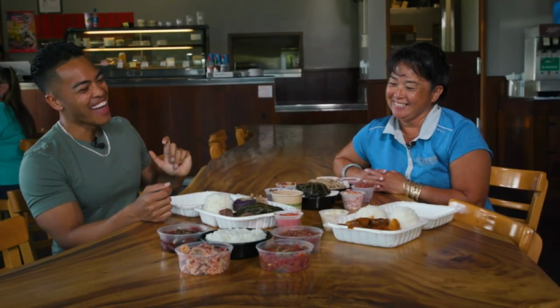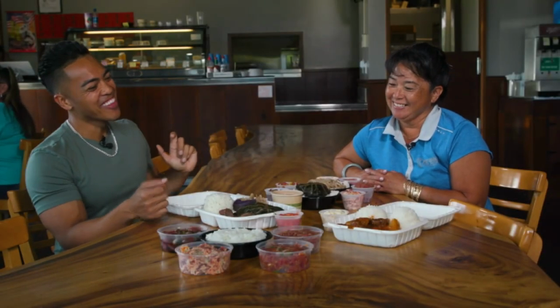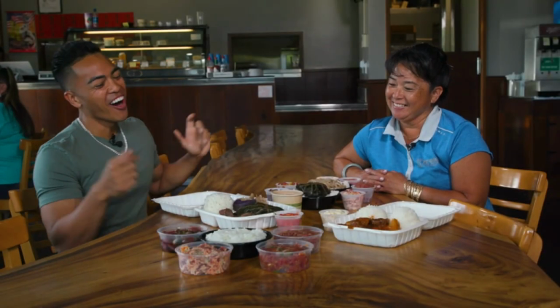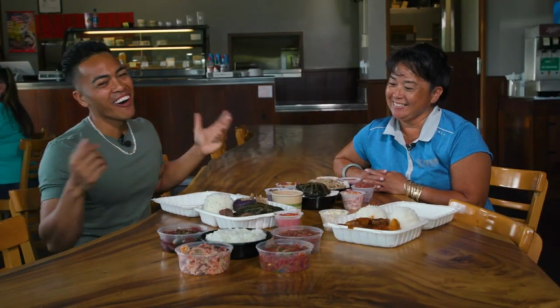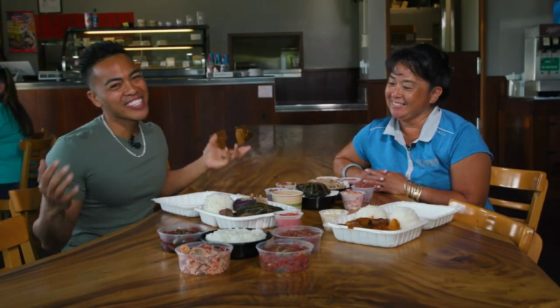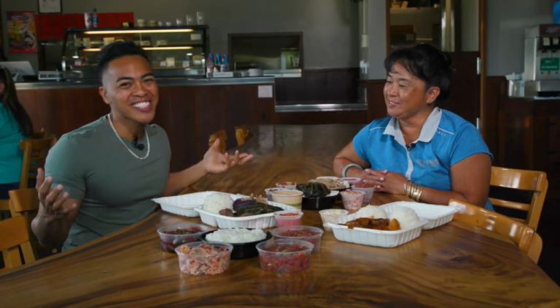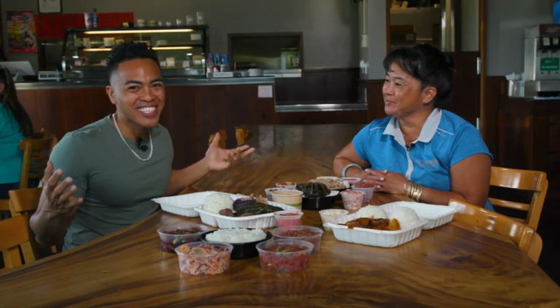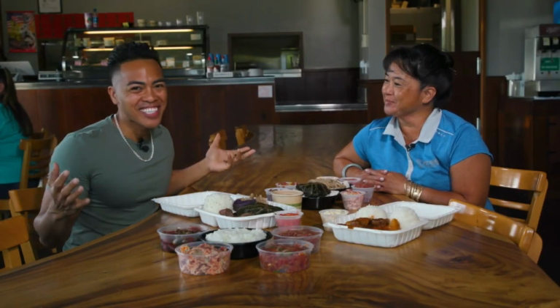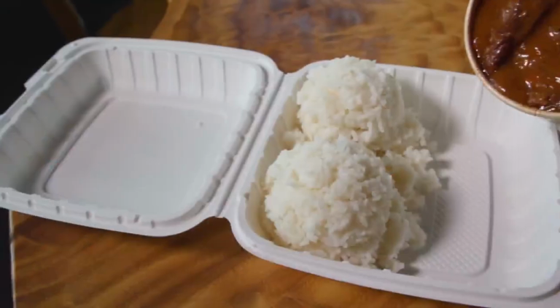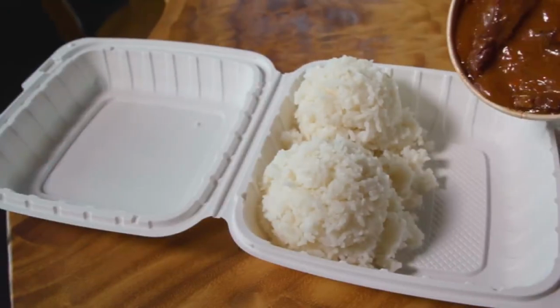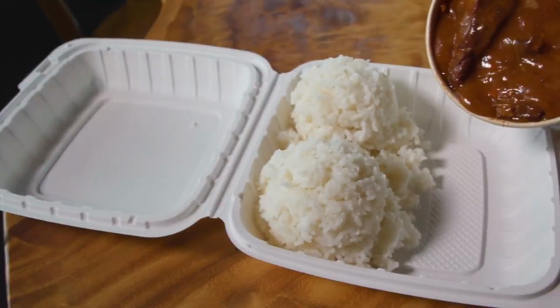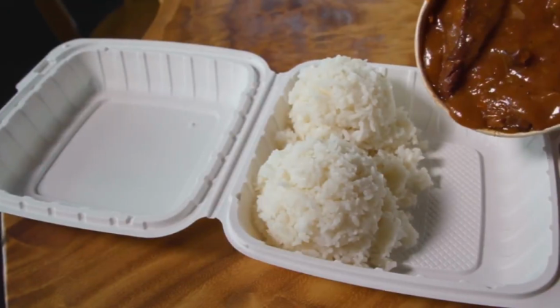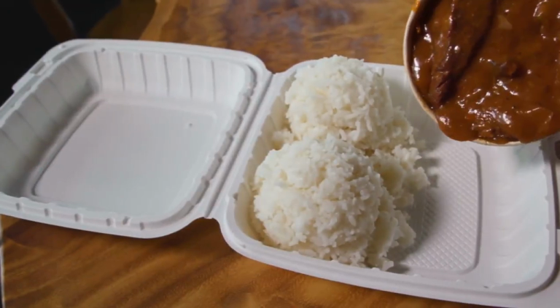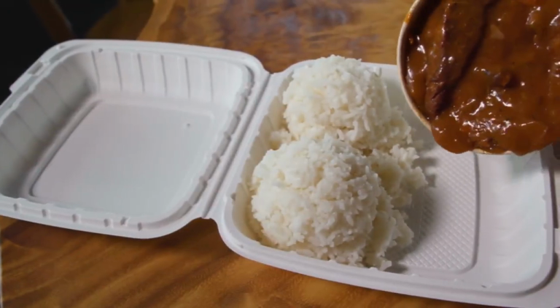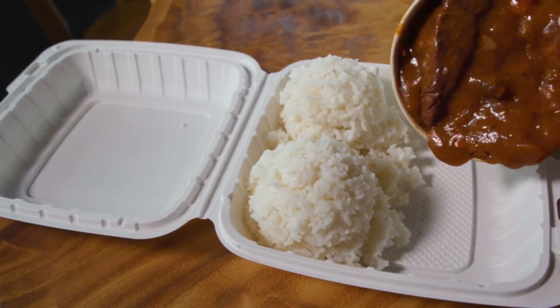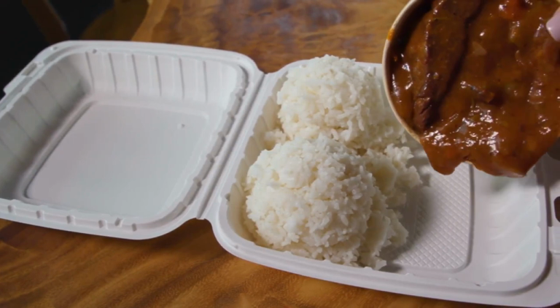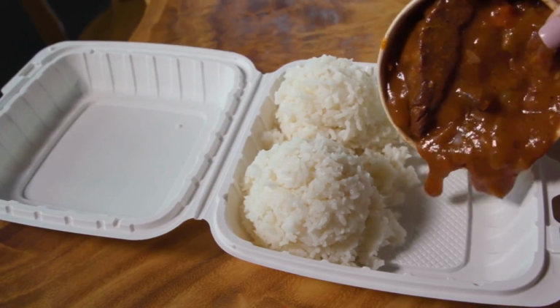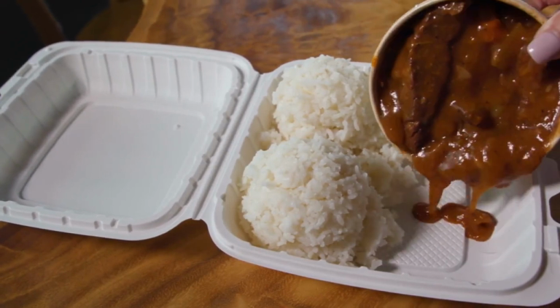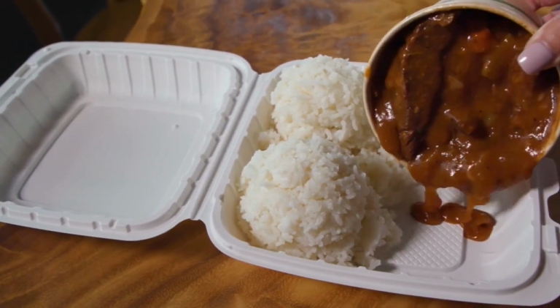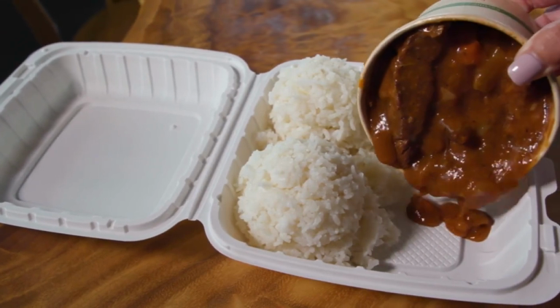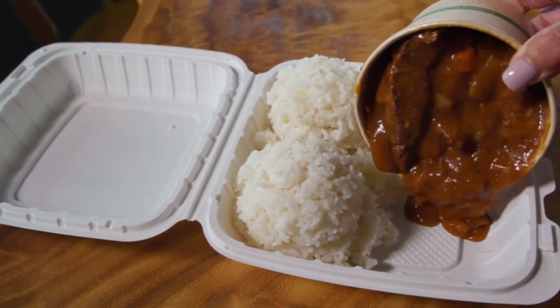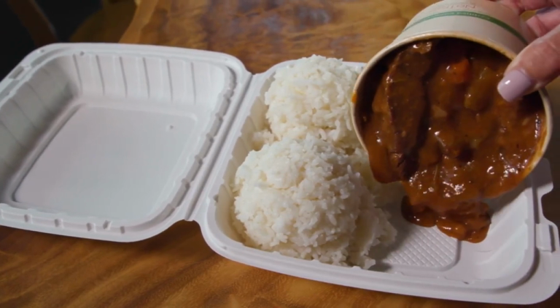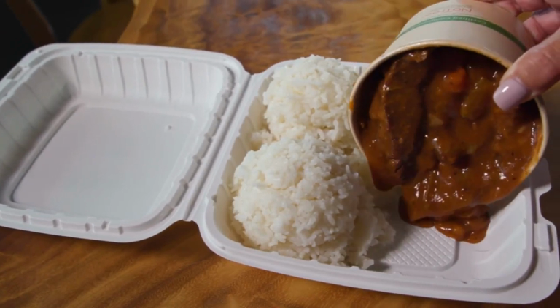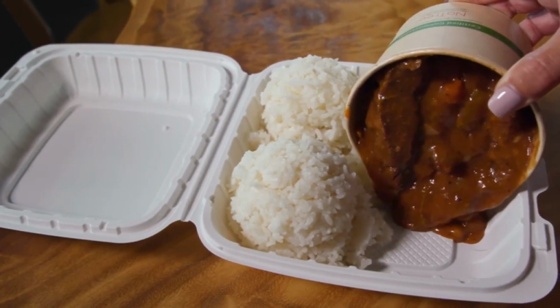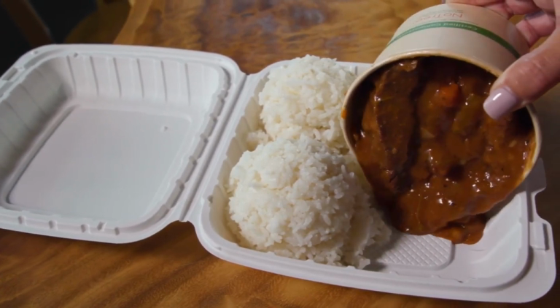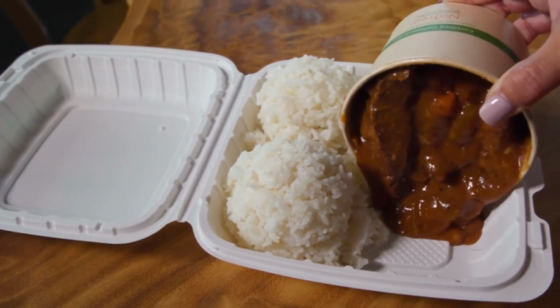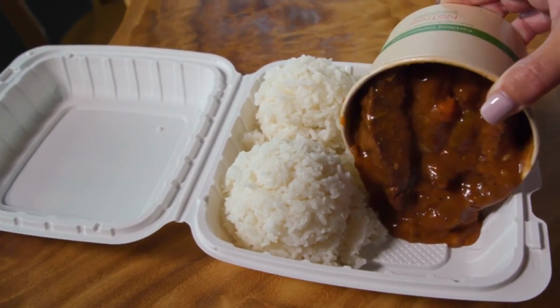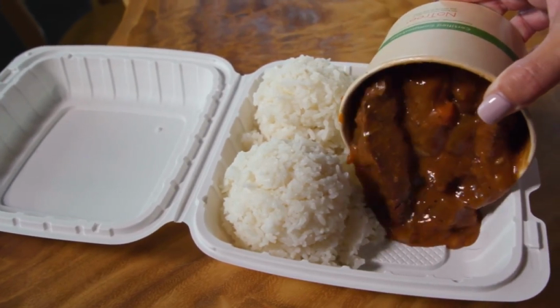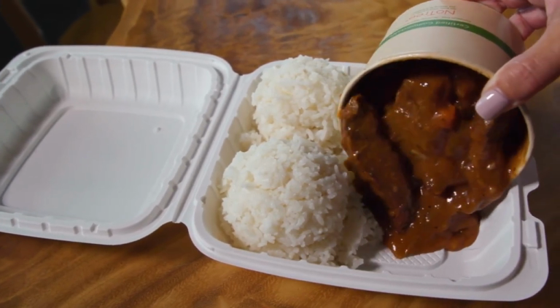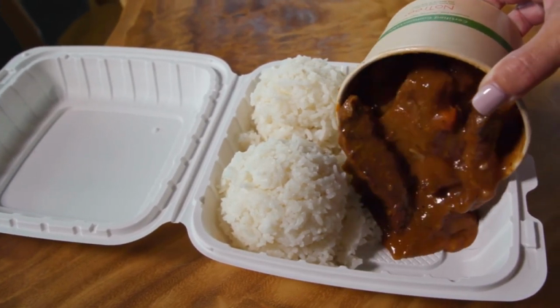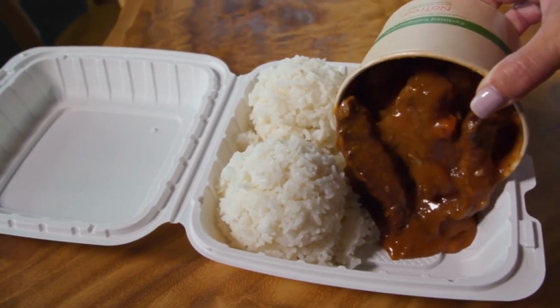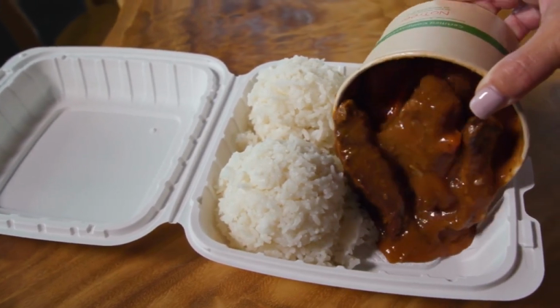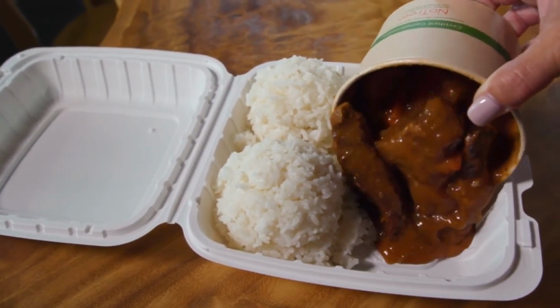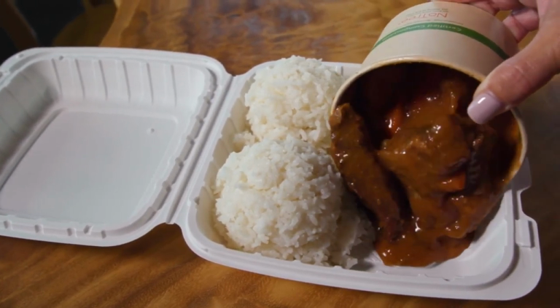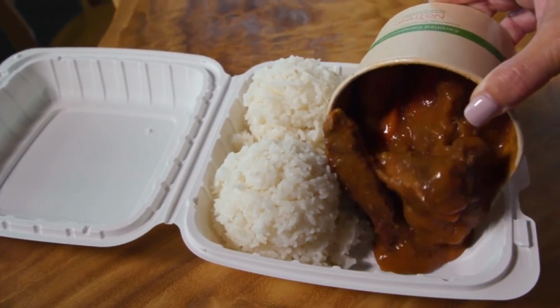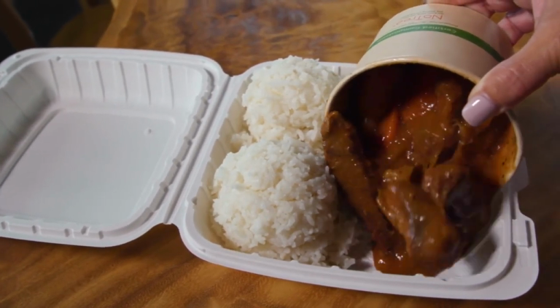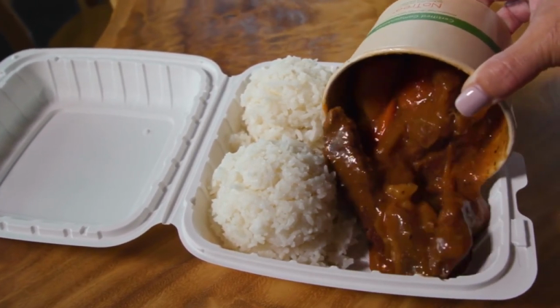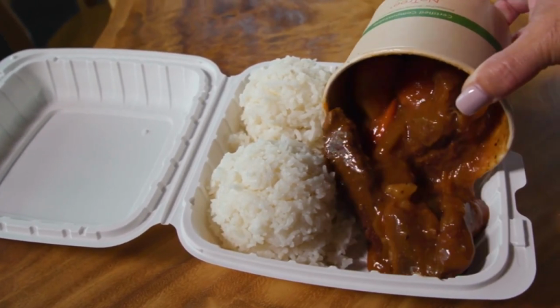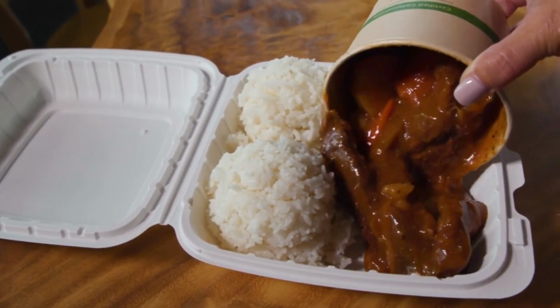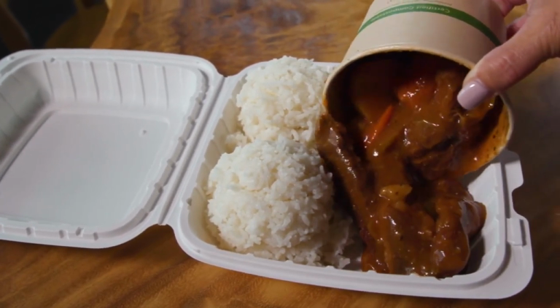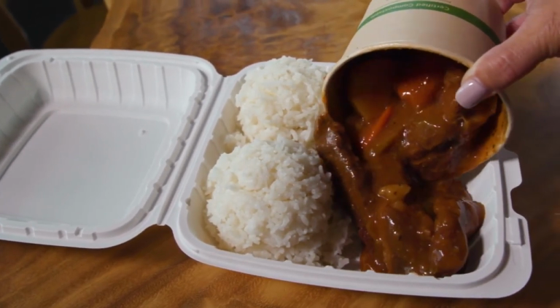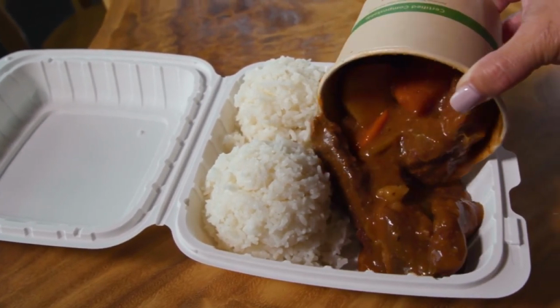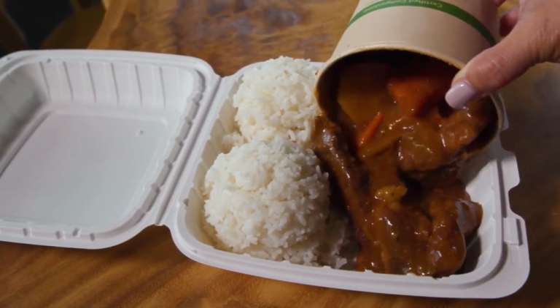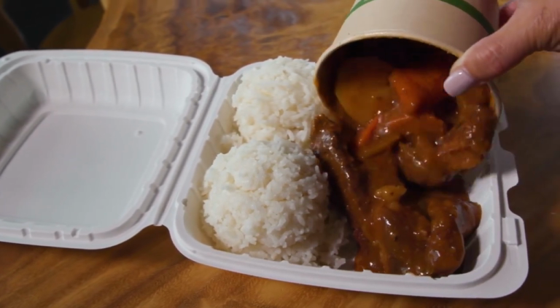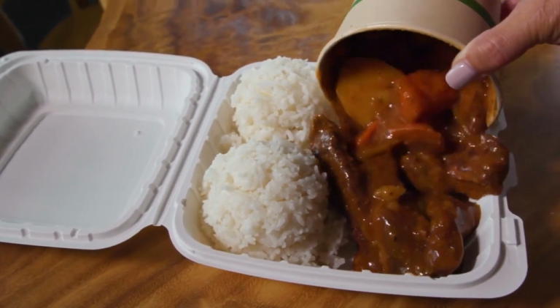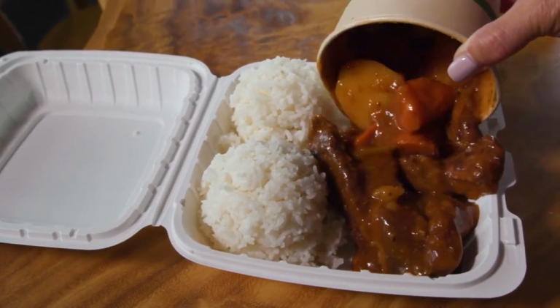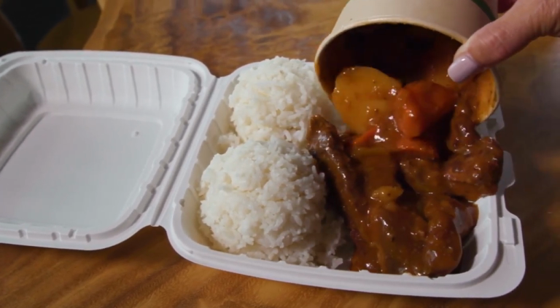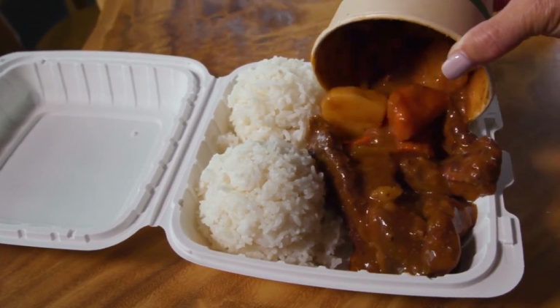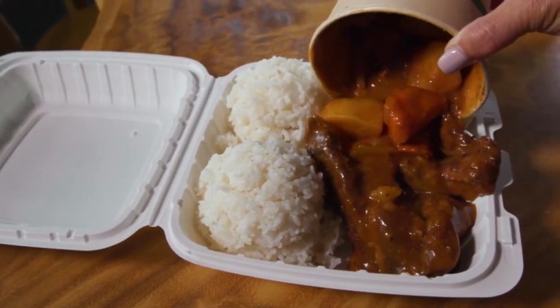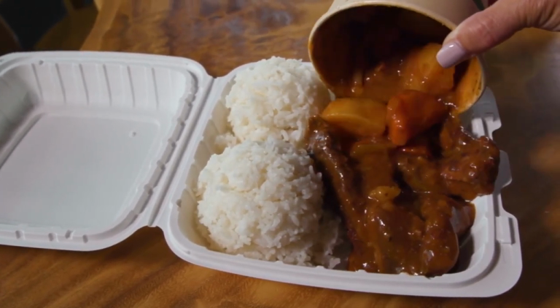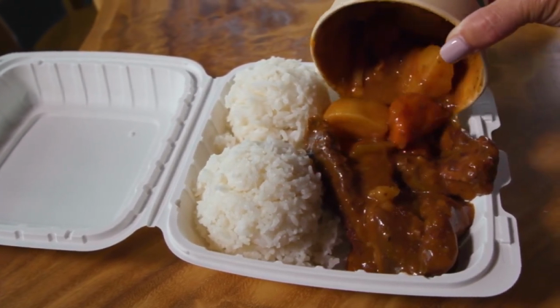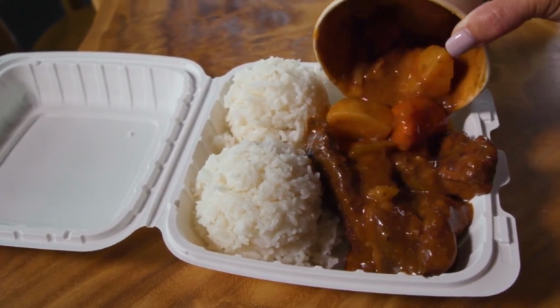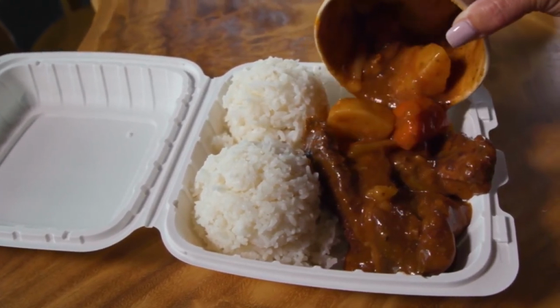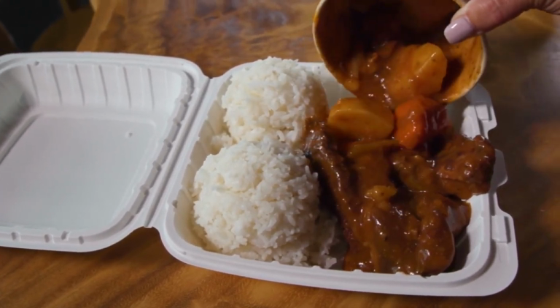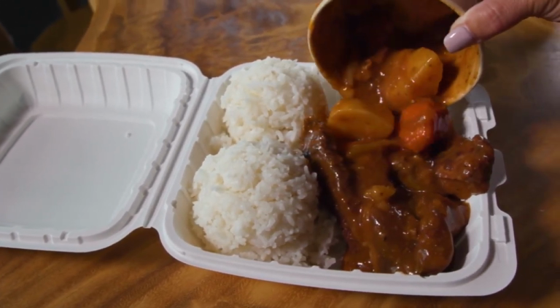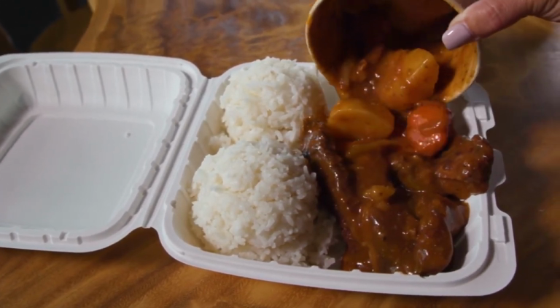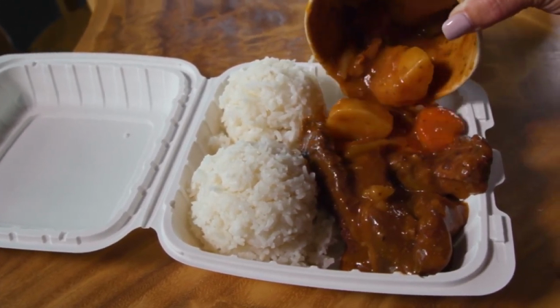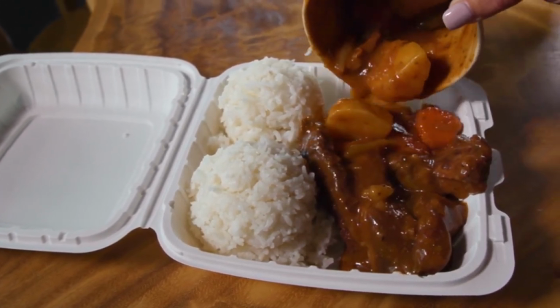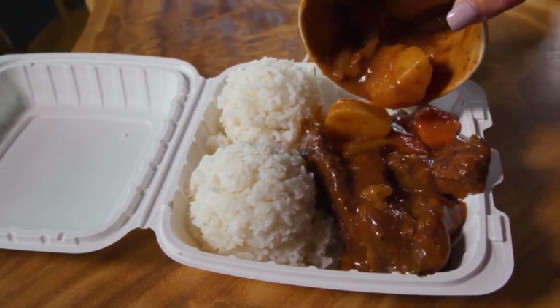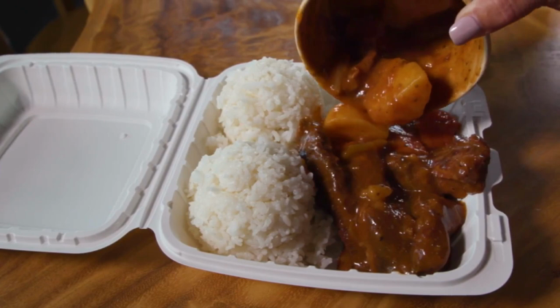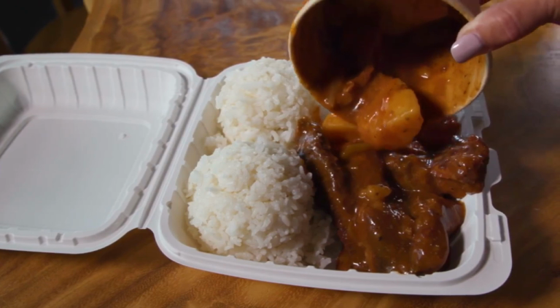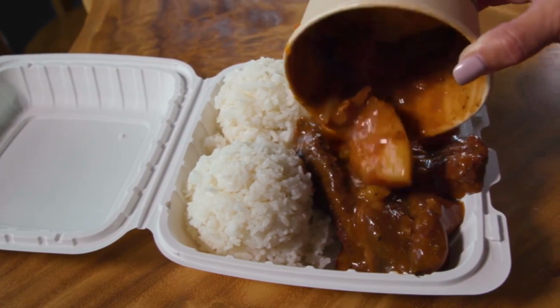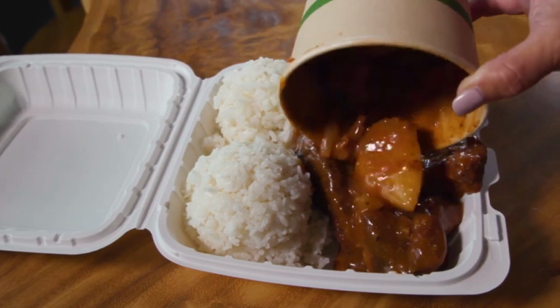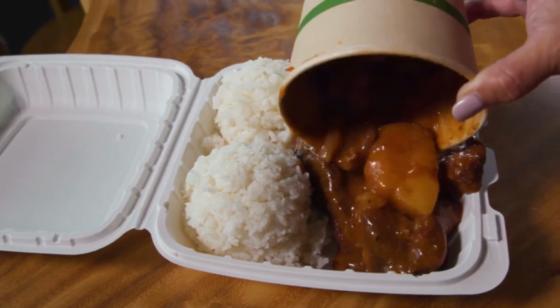And obviously when you're here you've got to get some beef stew, right? That's probably one of our most popular dishes — beef stew with the mac salad.